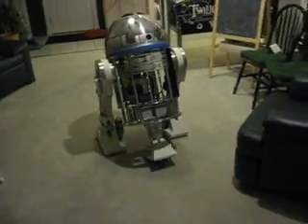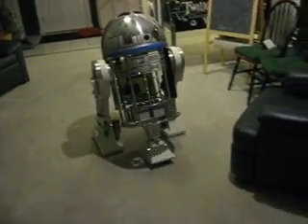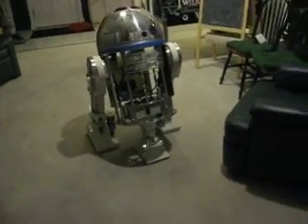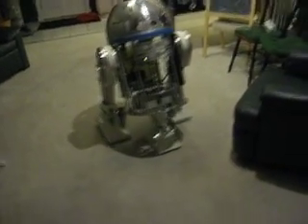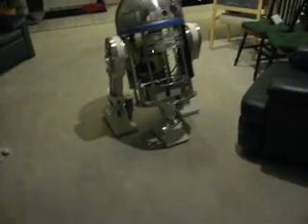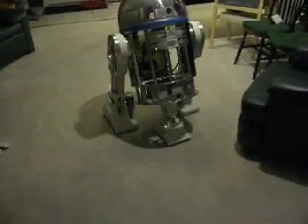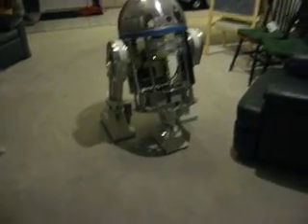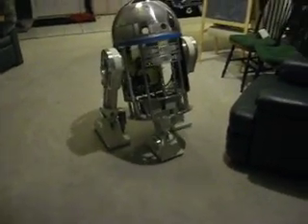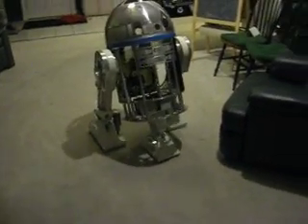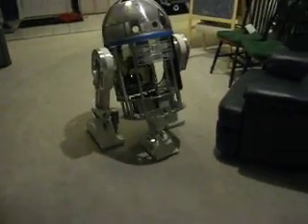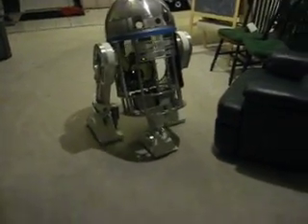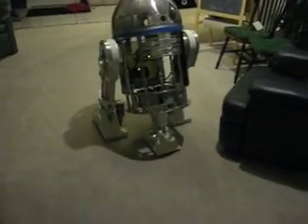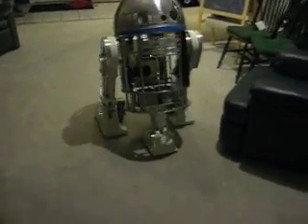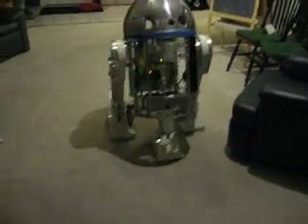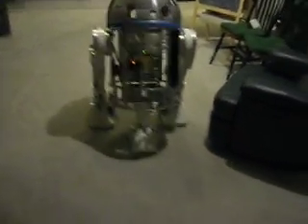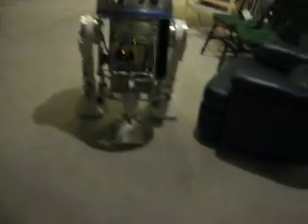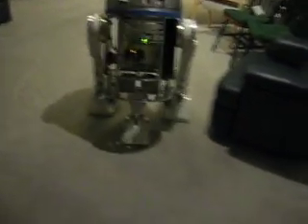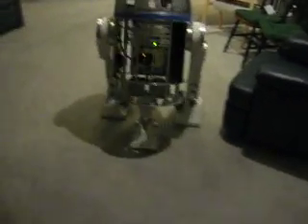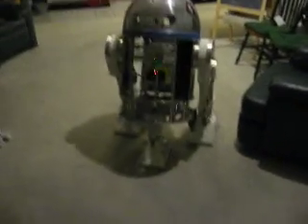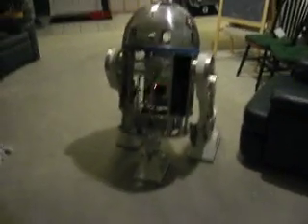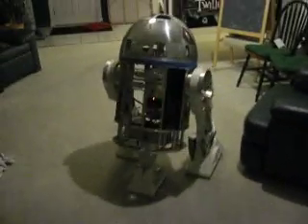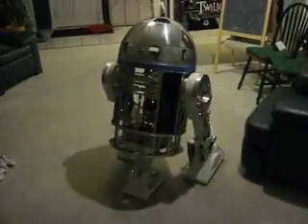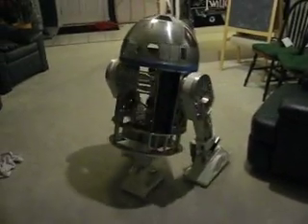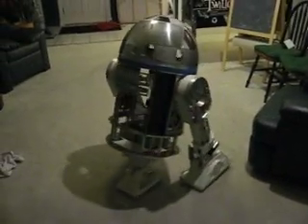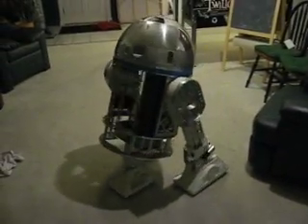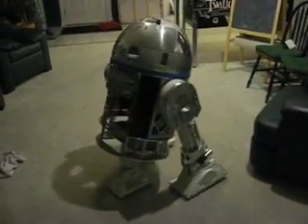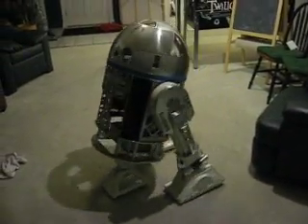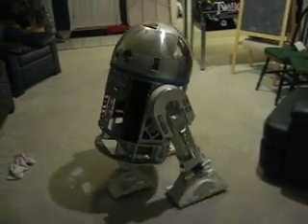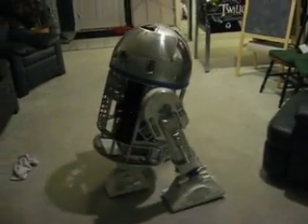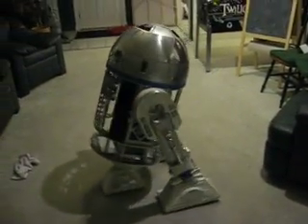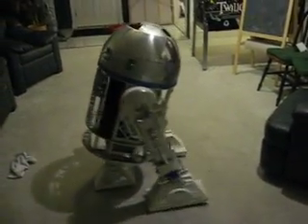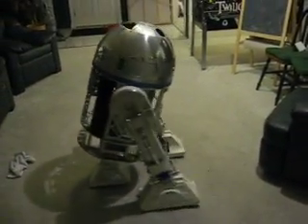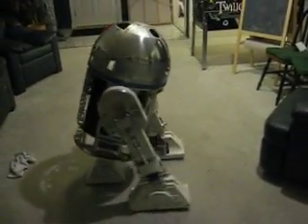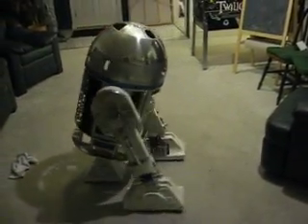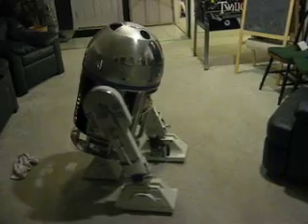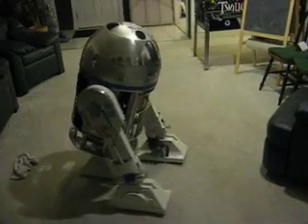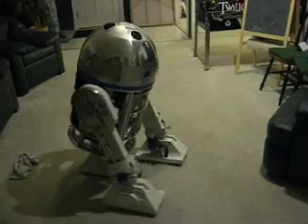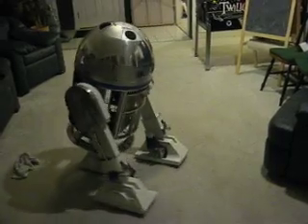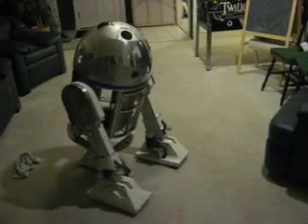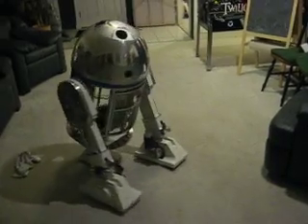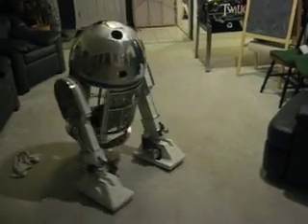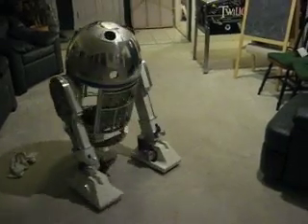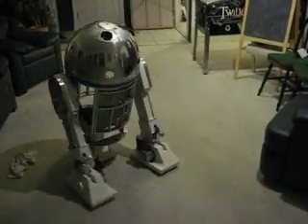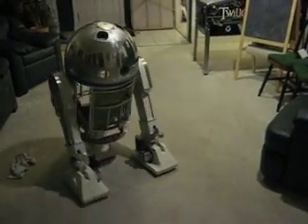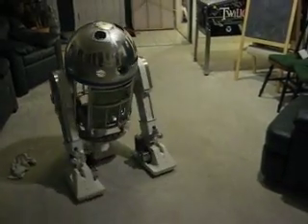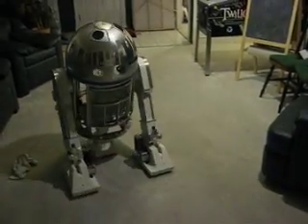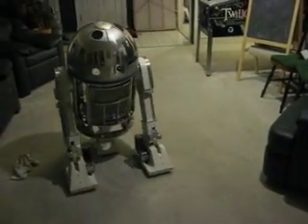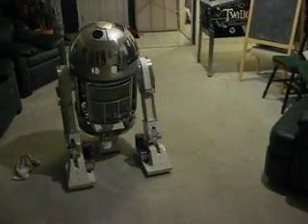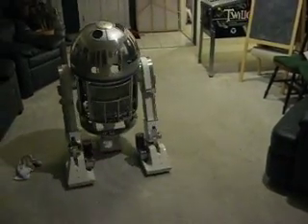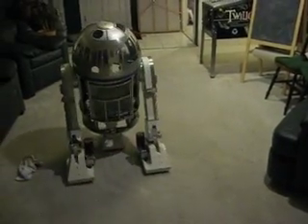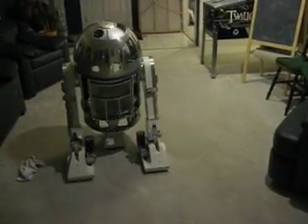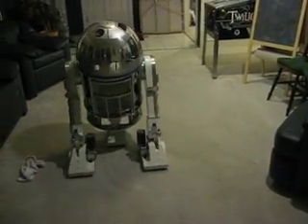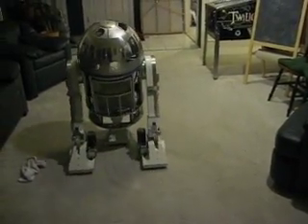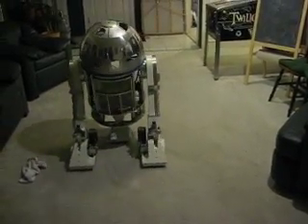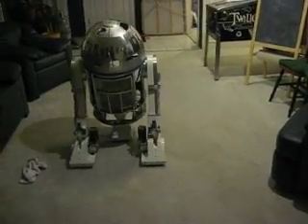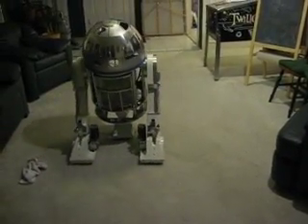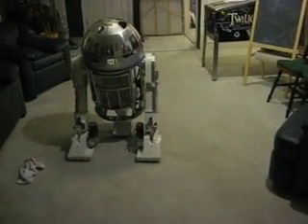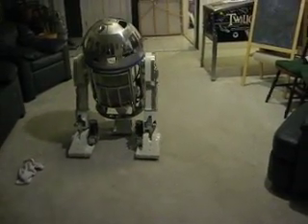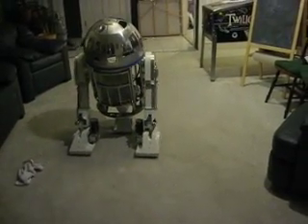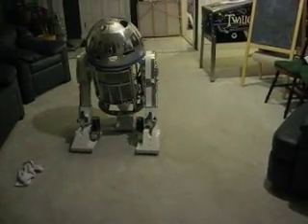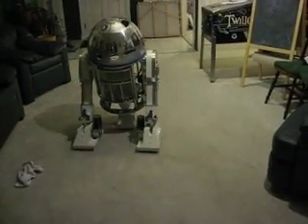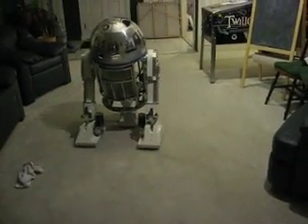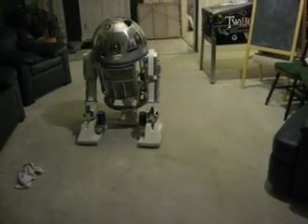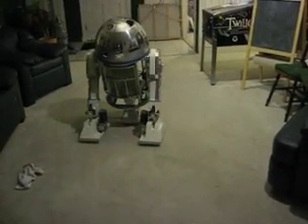It's tiptoeing. It's the R2 tiptoeing. Yeah, it's the tiptoeing. It's just so good.